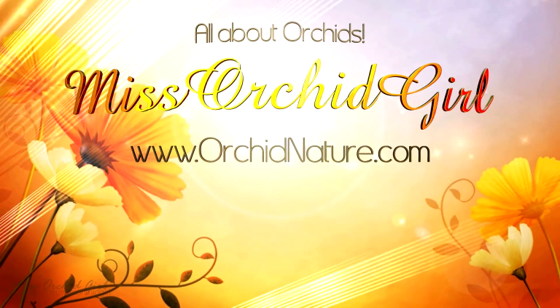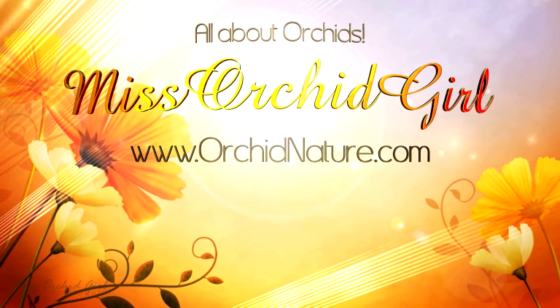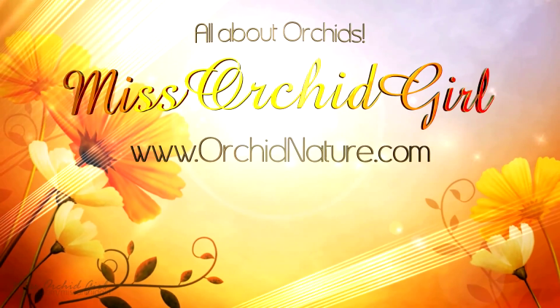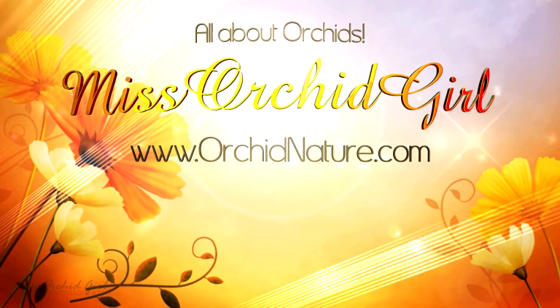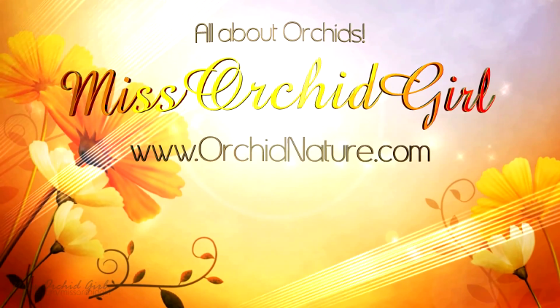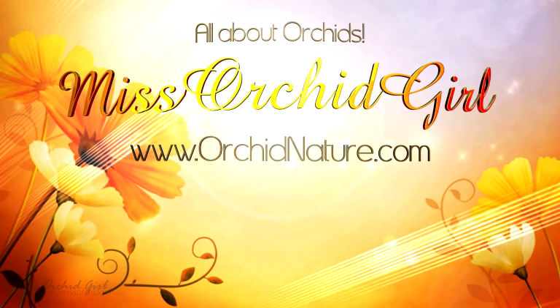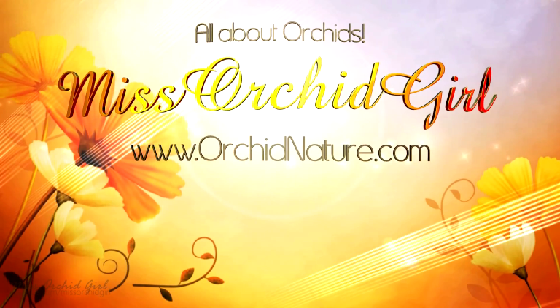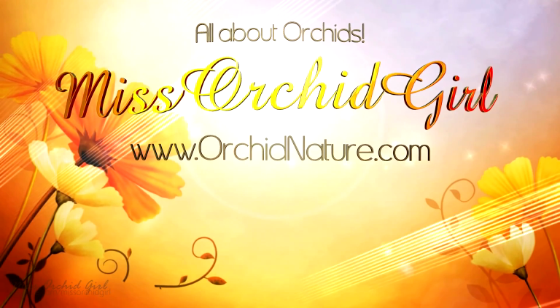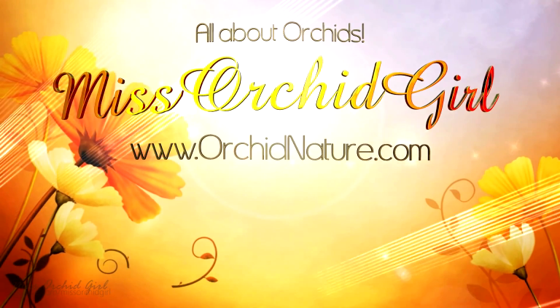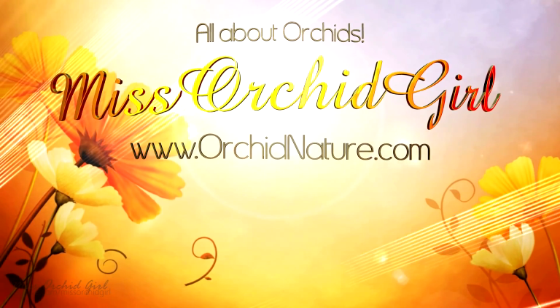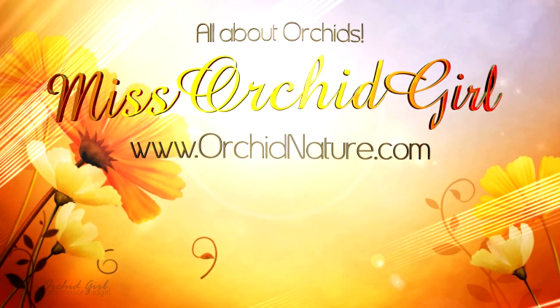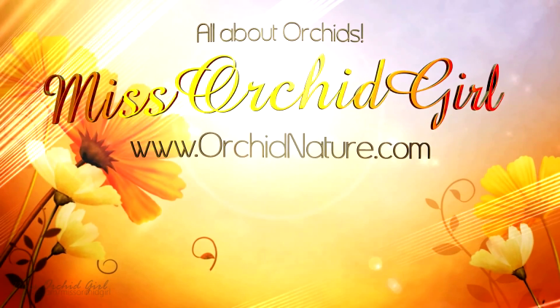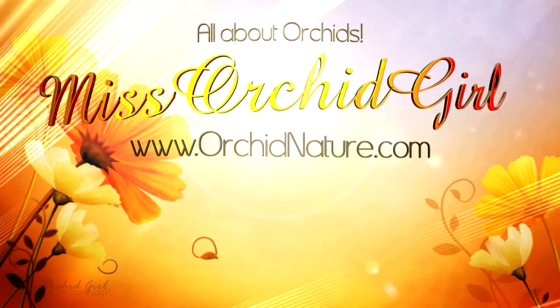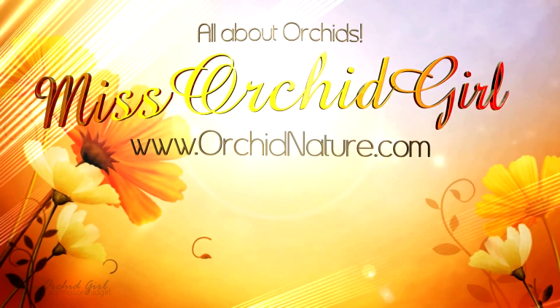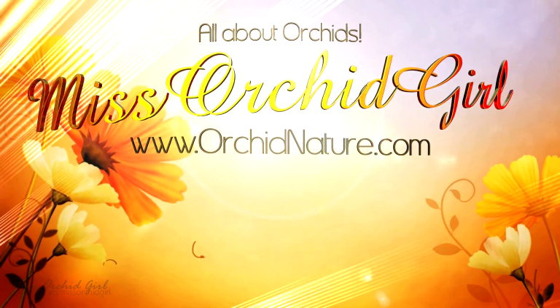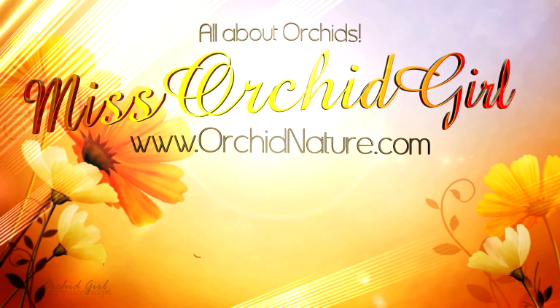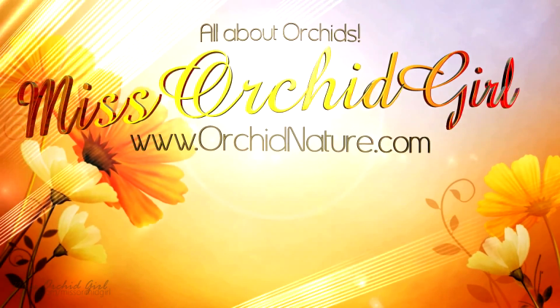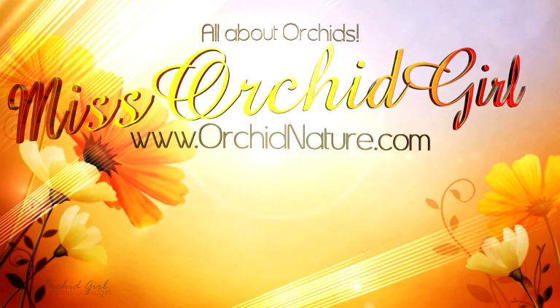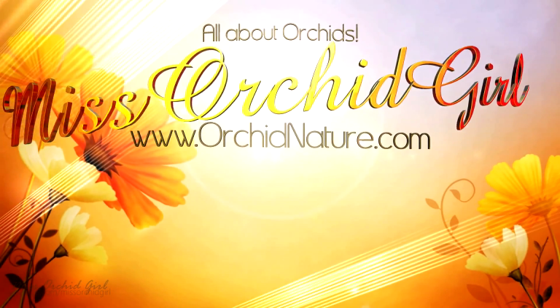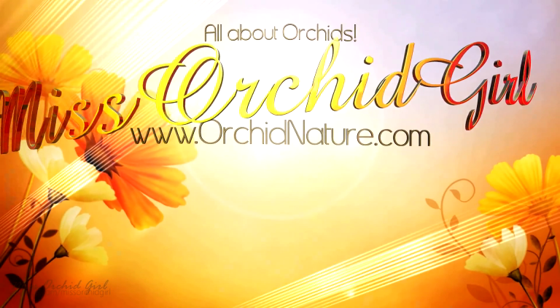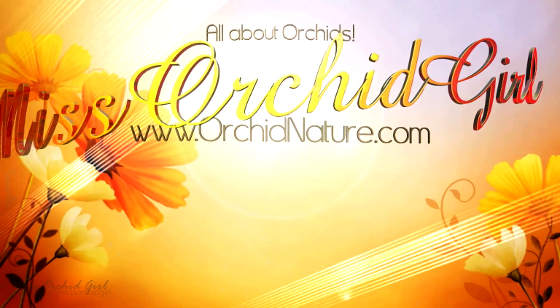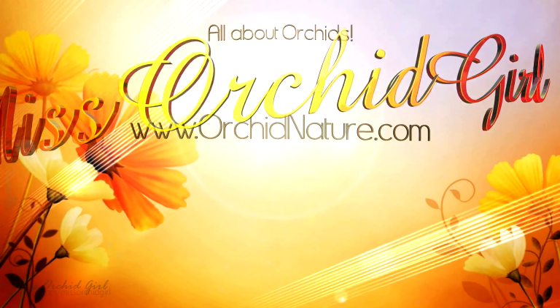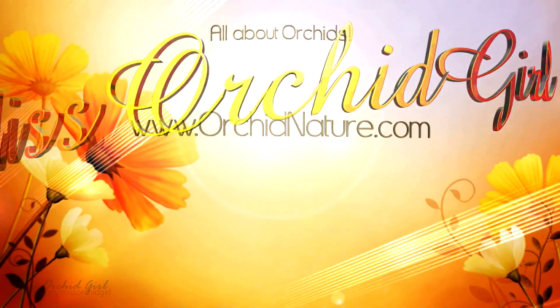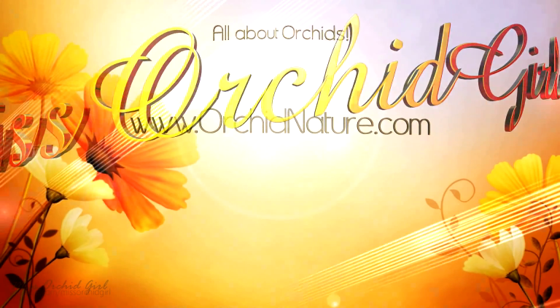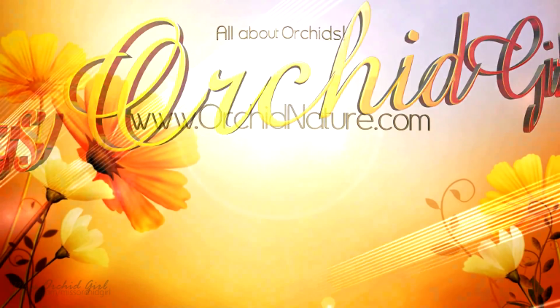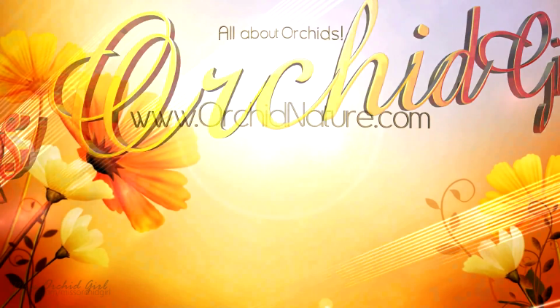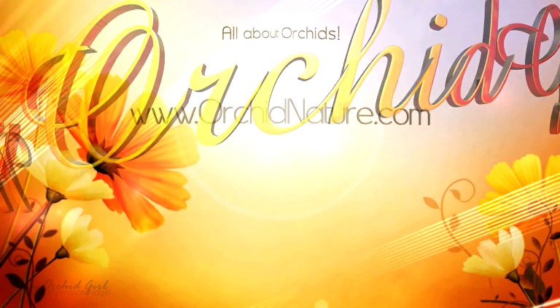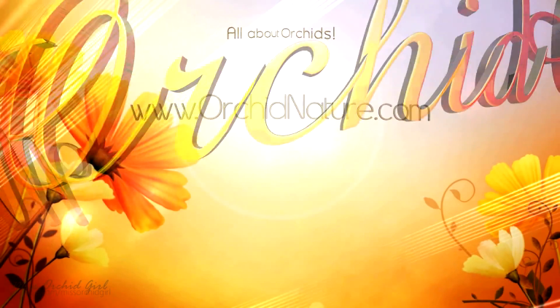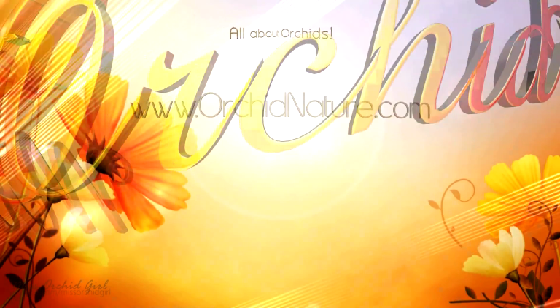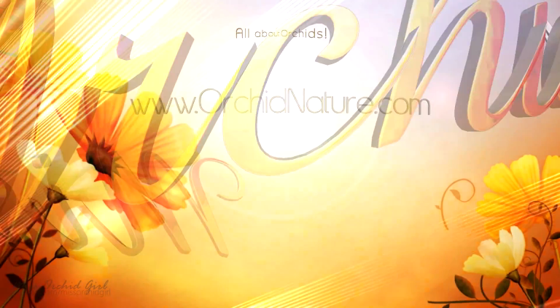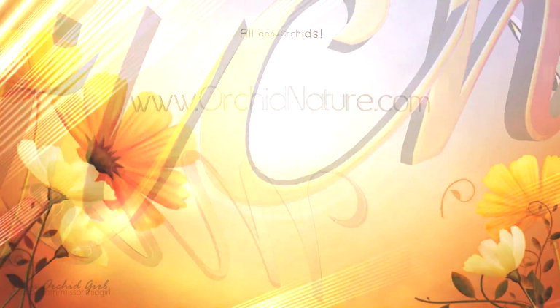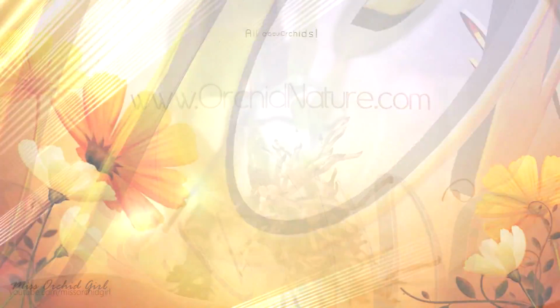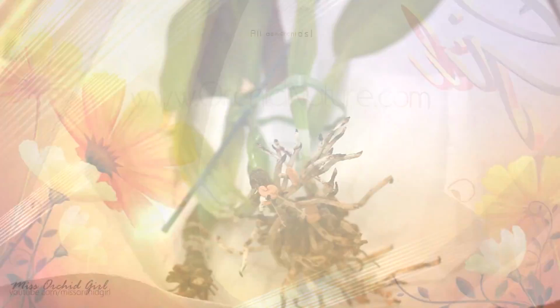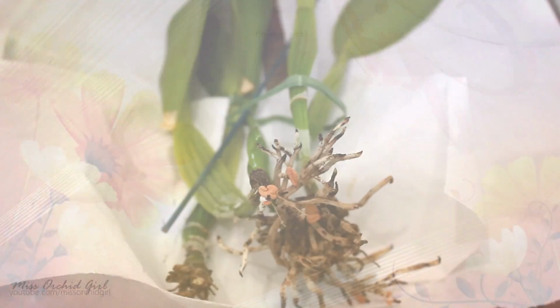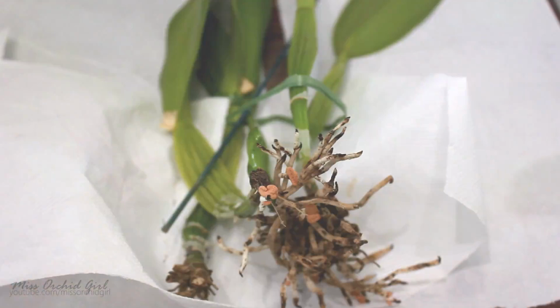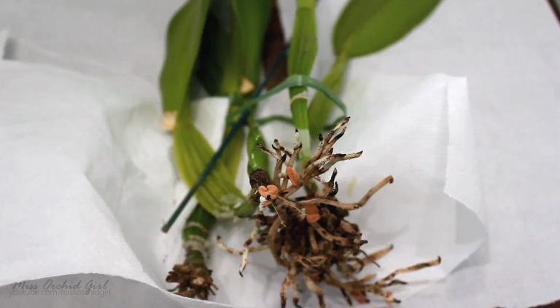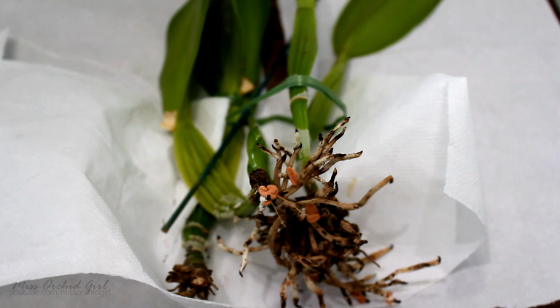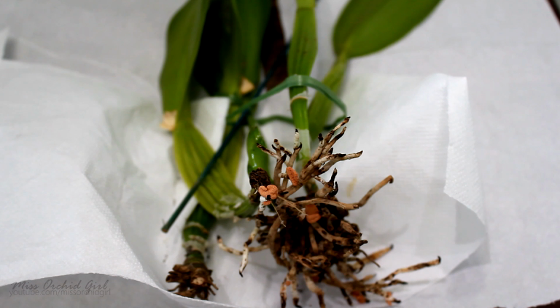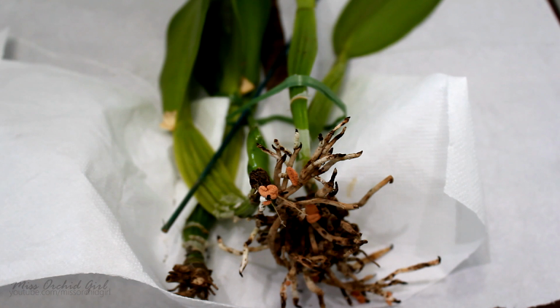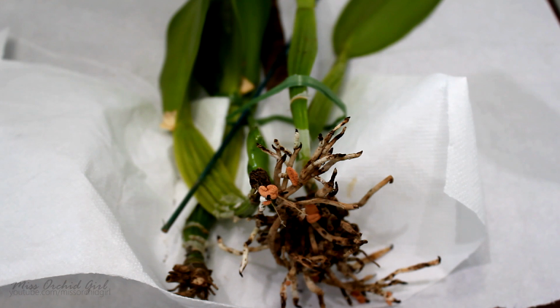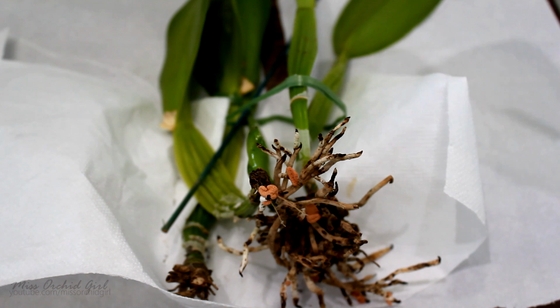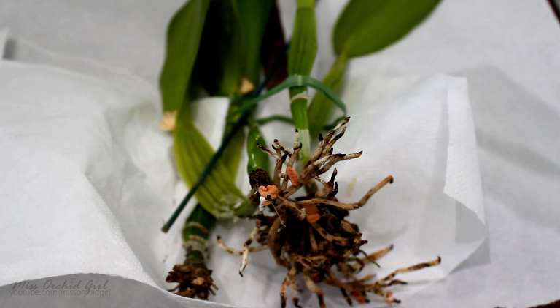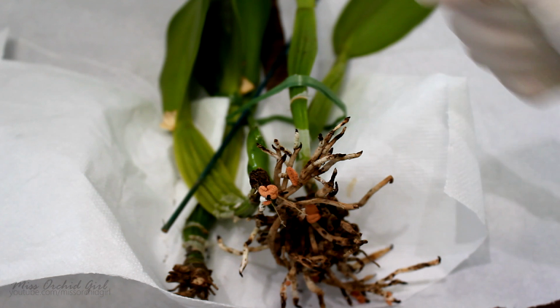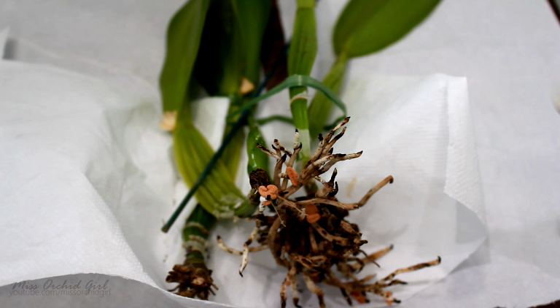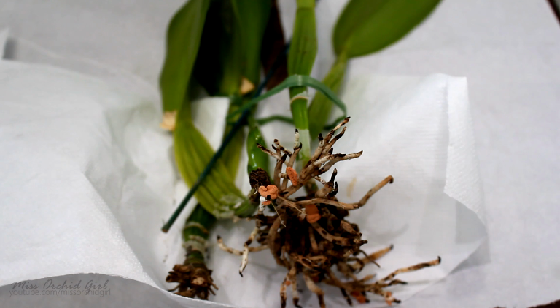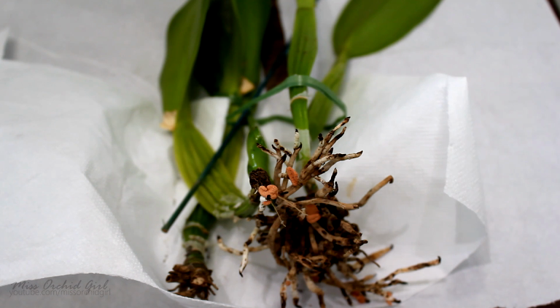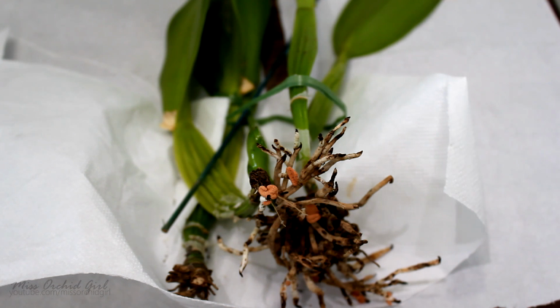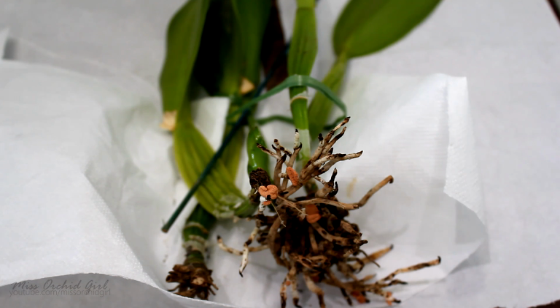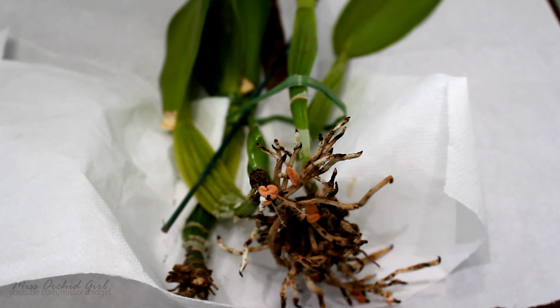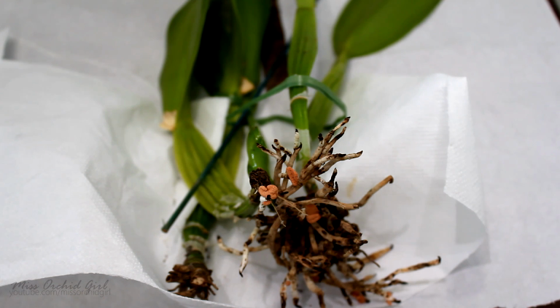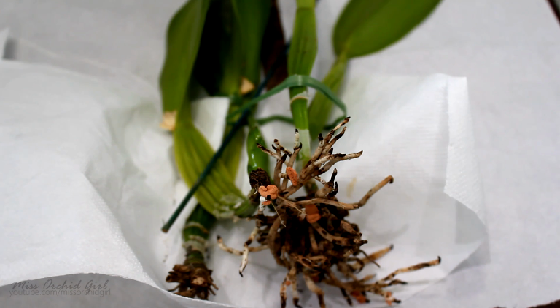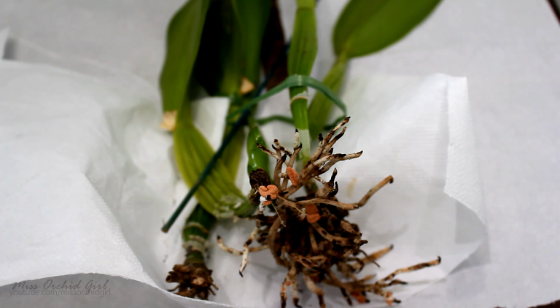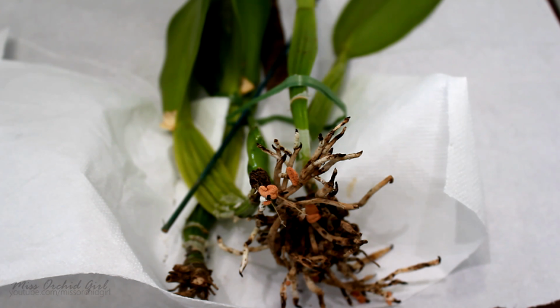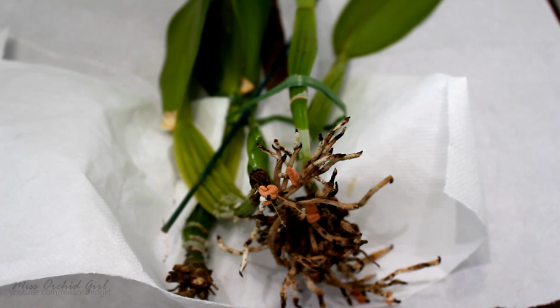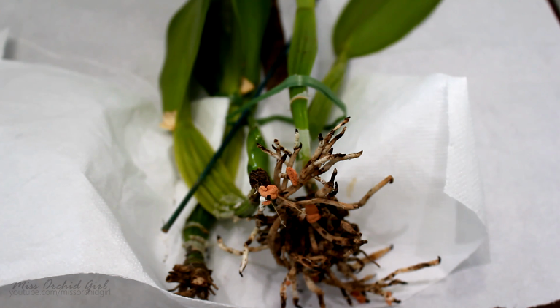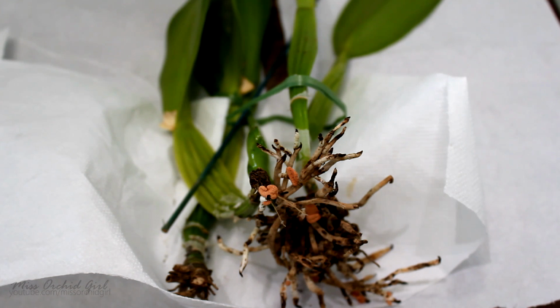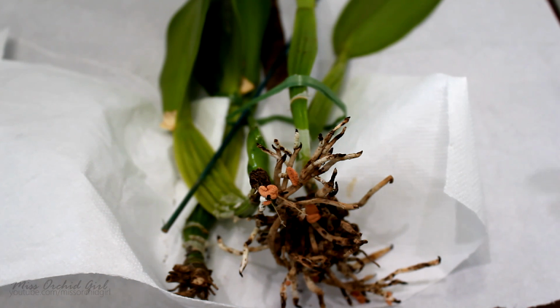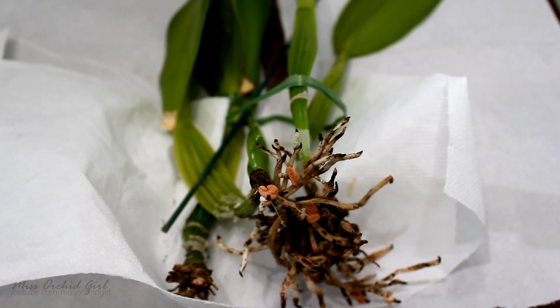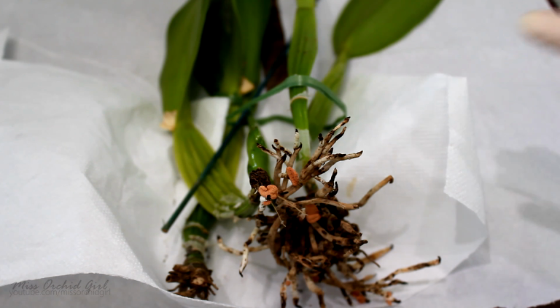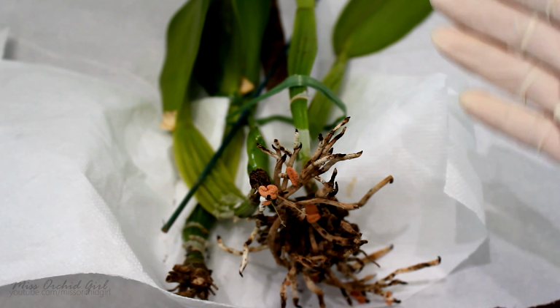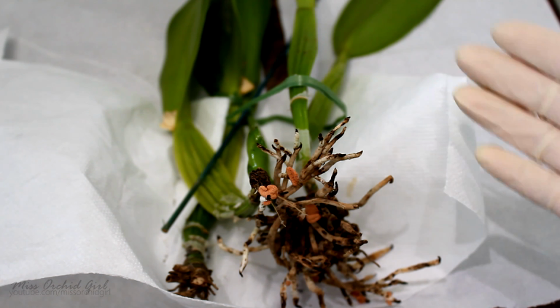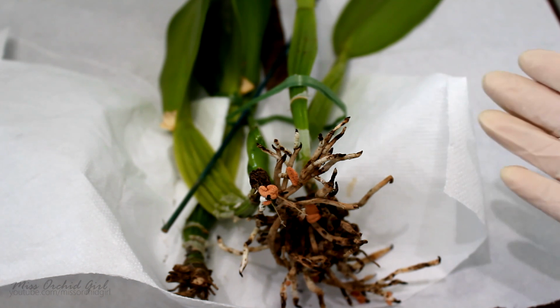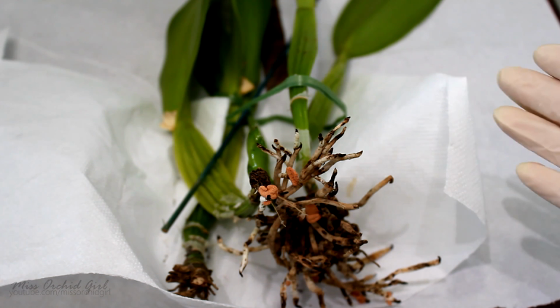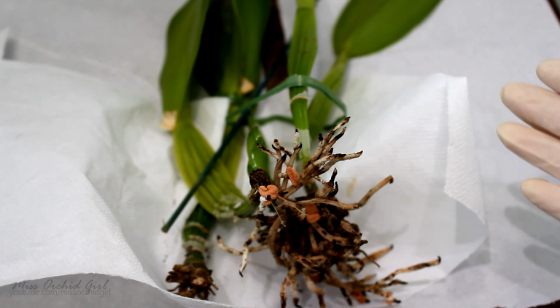Hey guys, it's Dani. So, are you ready to talk about another orchid disease? Well, here we go. Today we're gonna discuss about Fossarium.